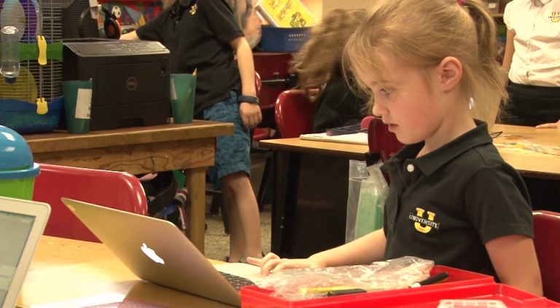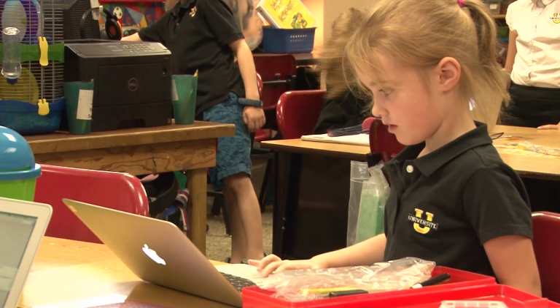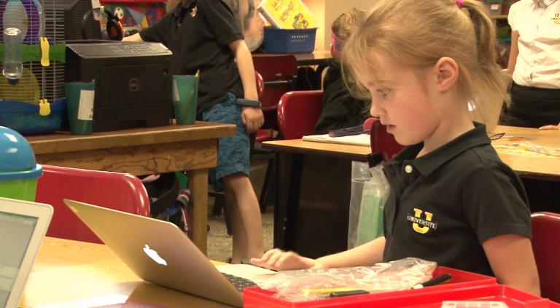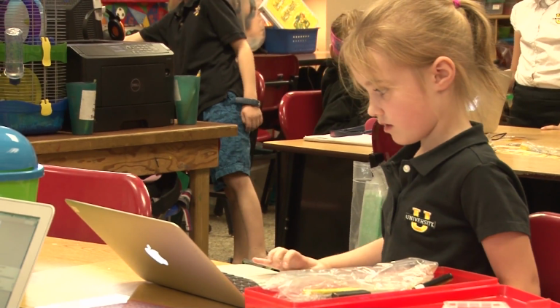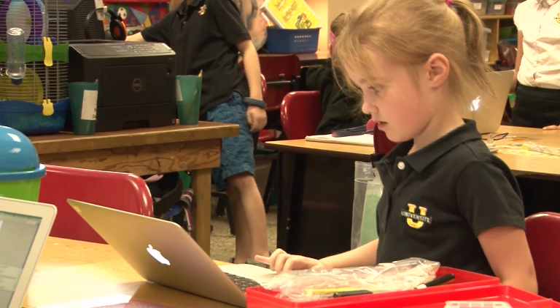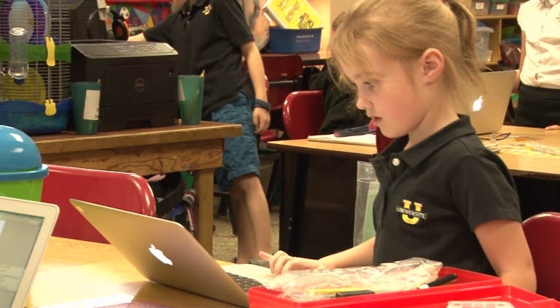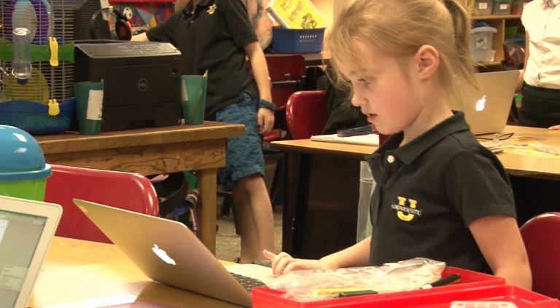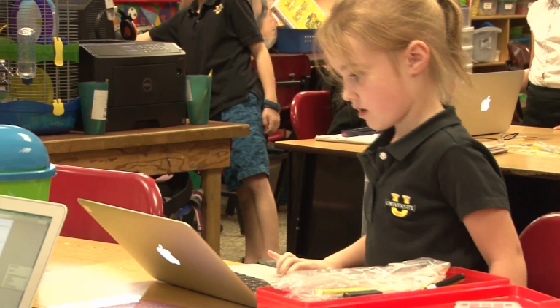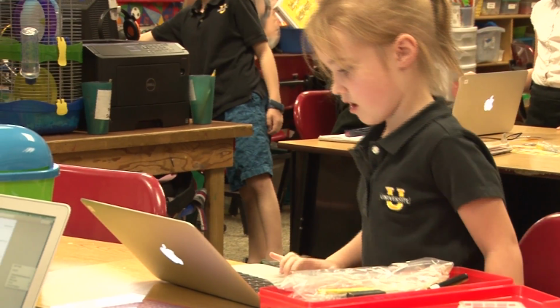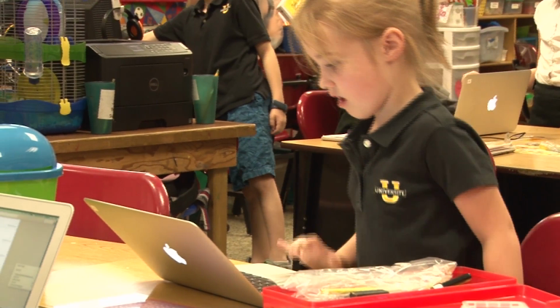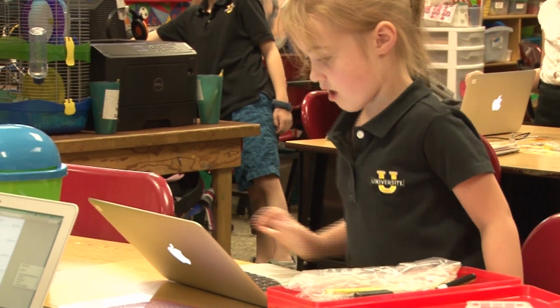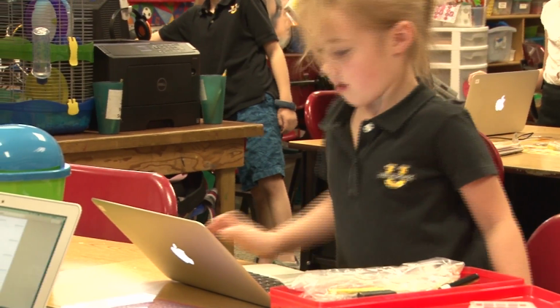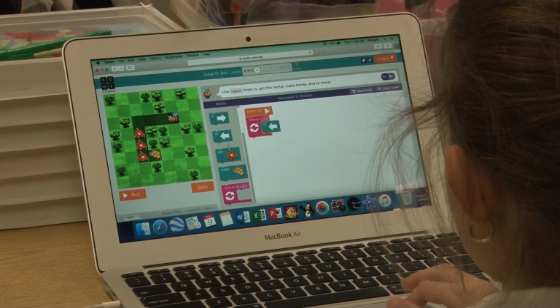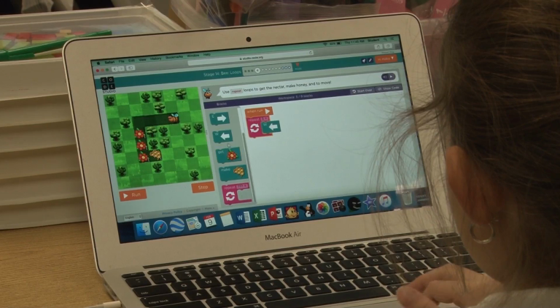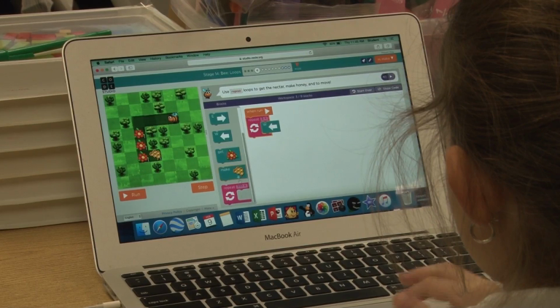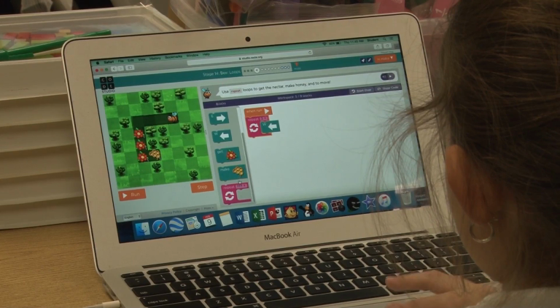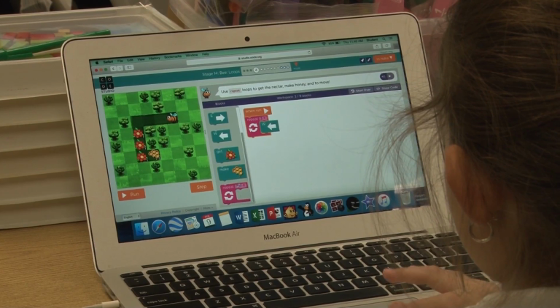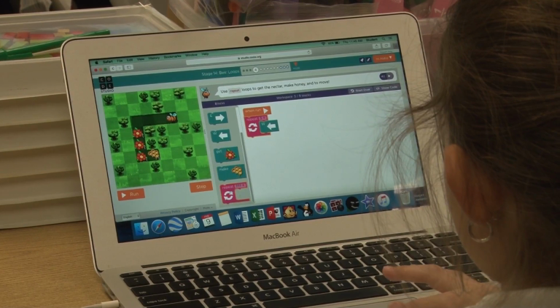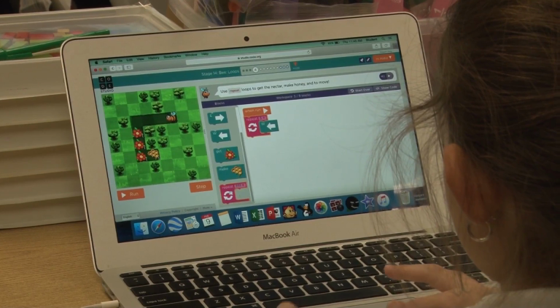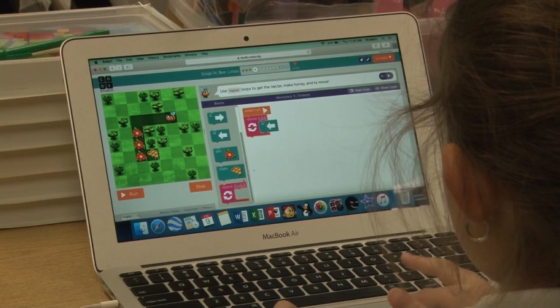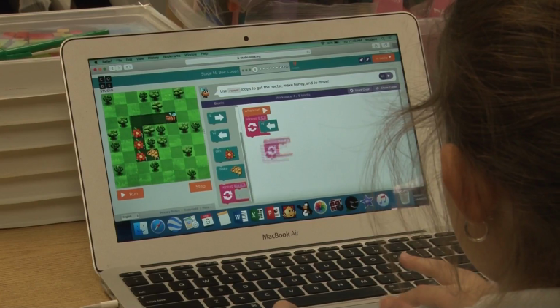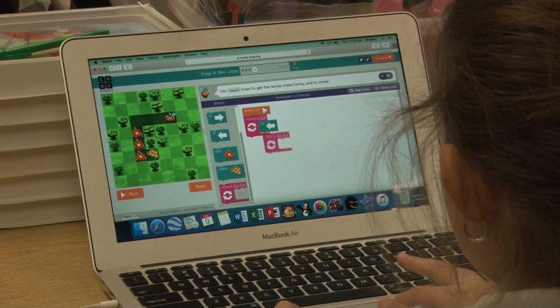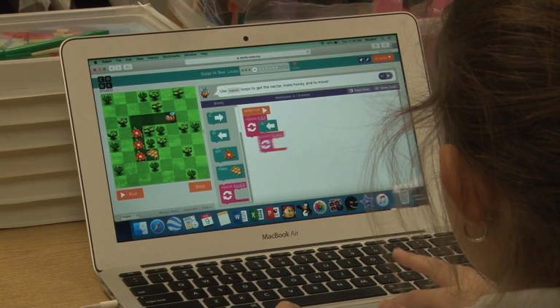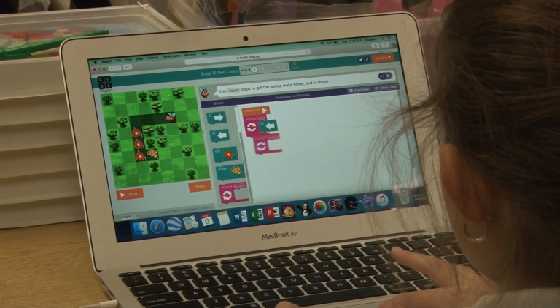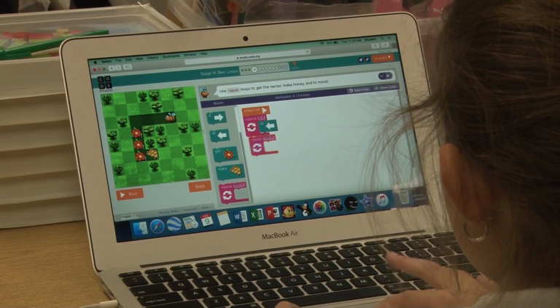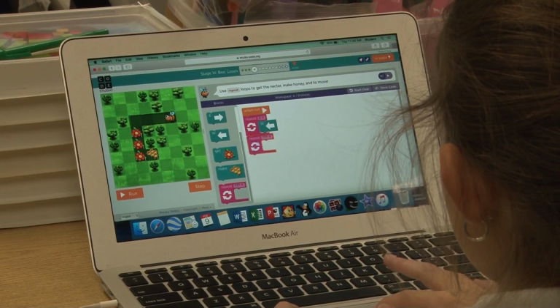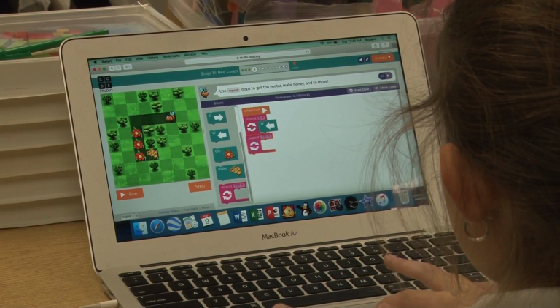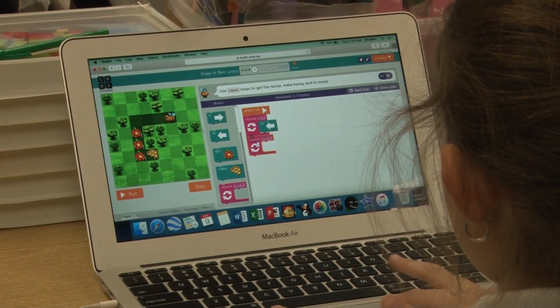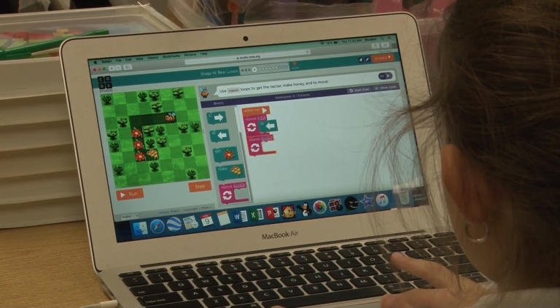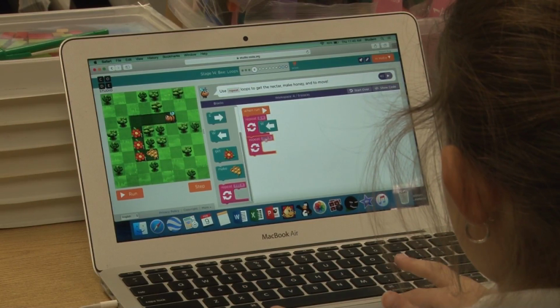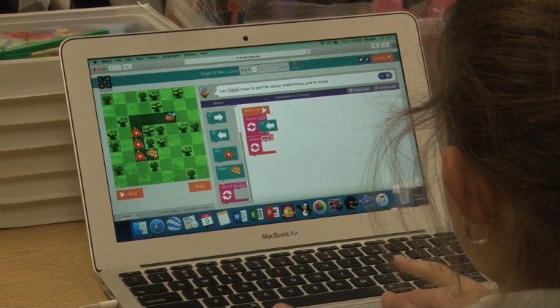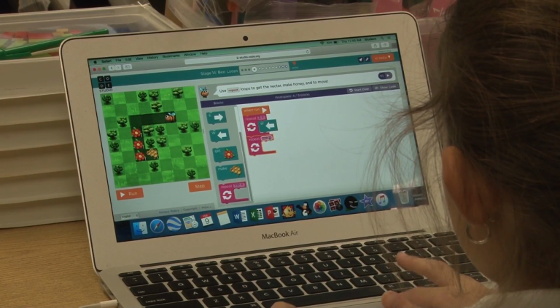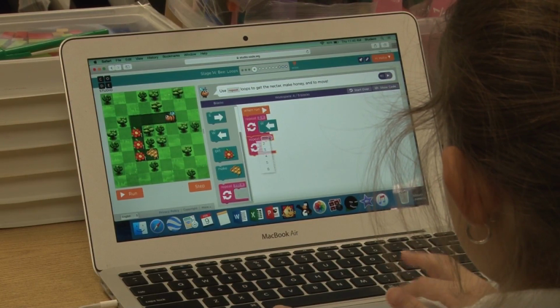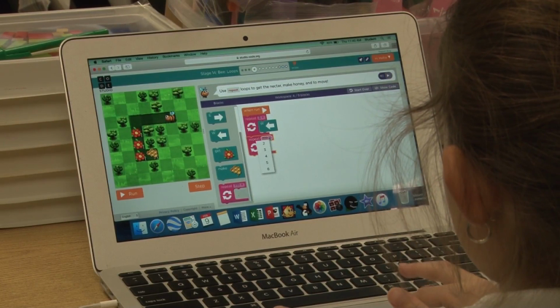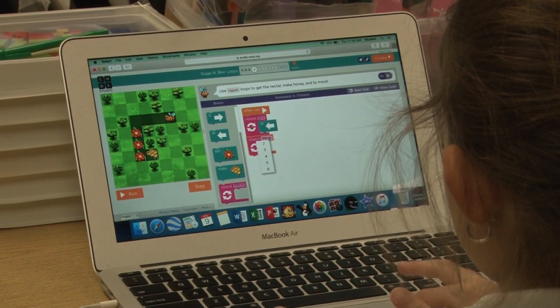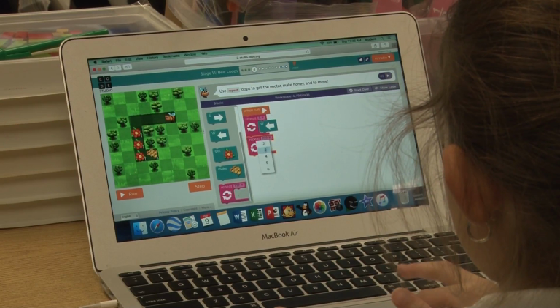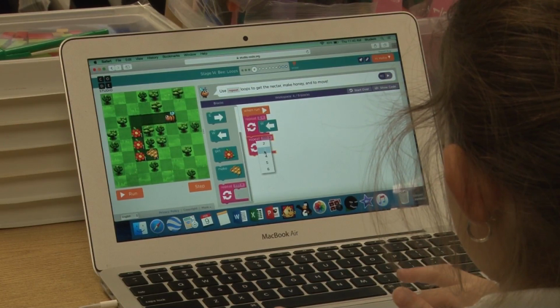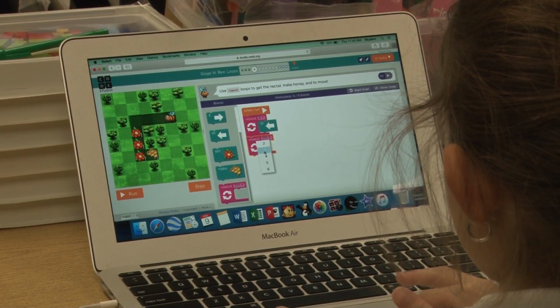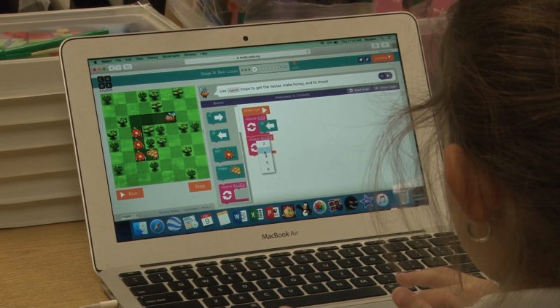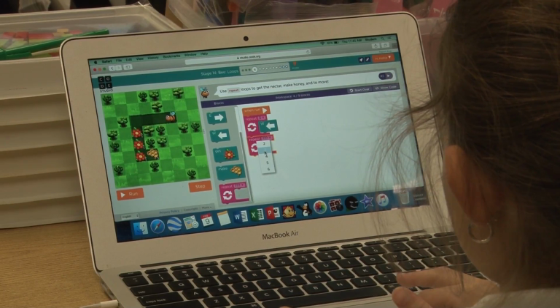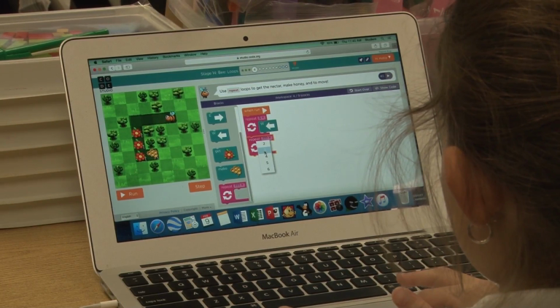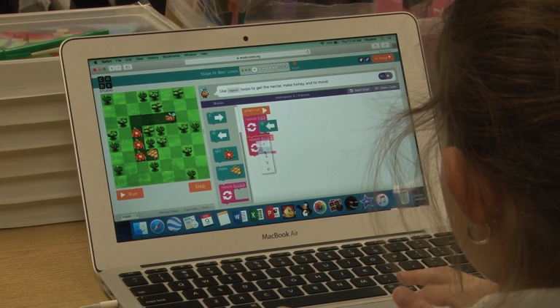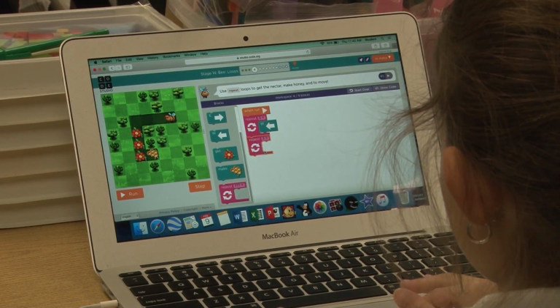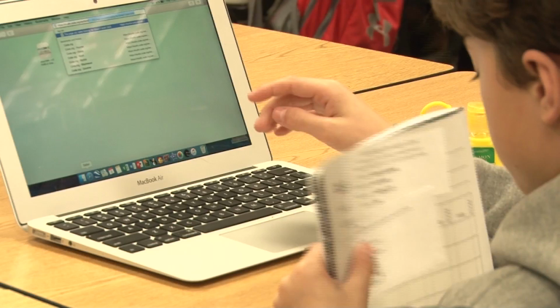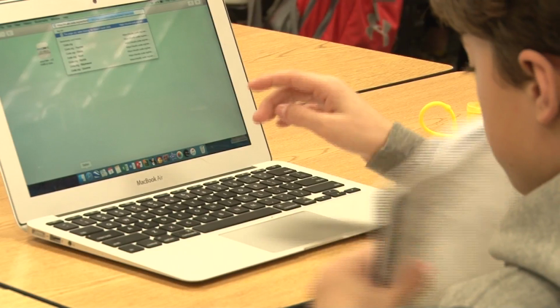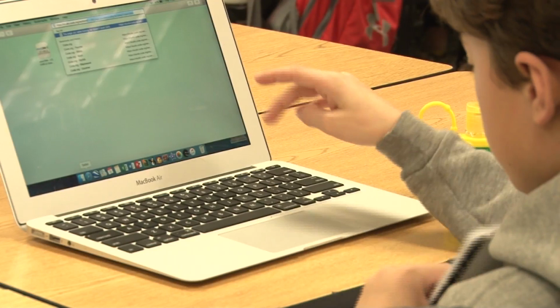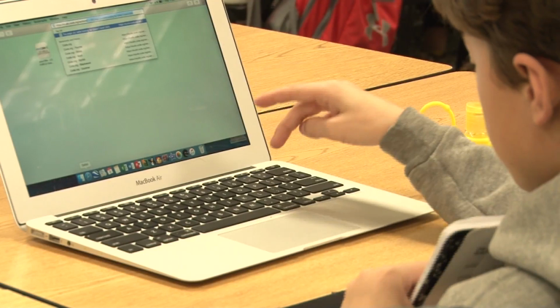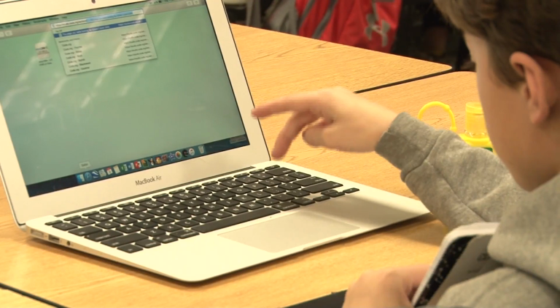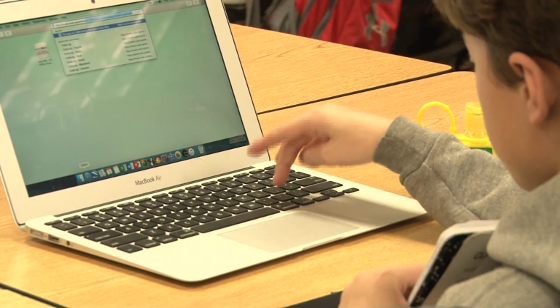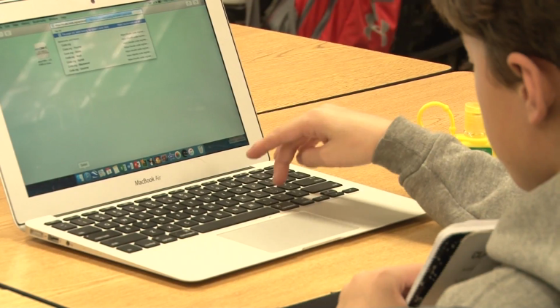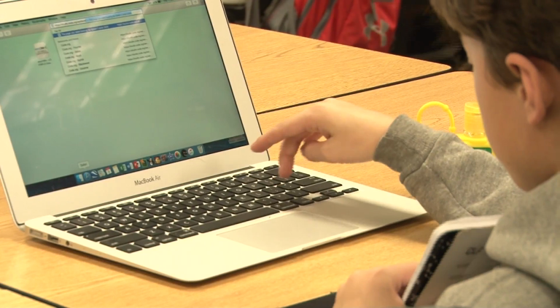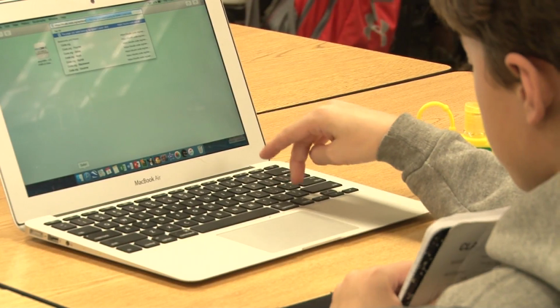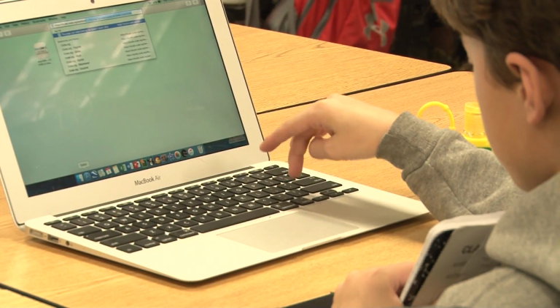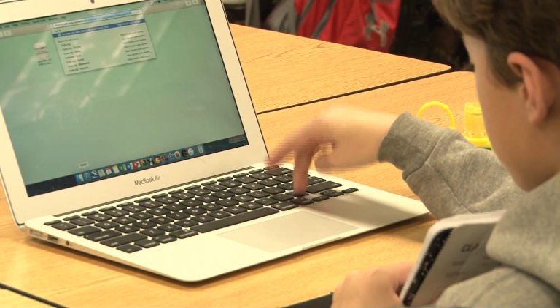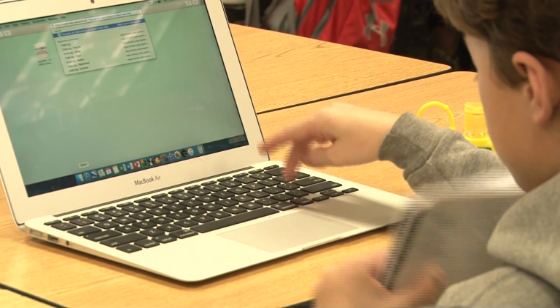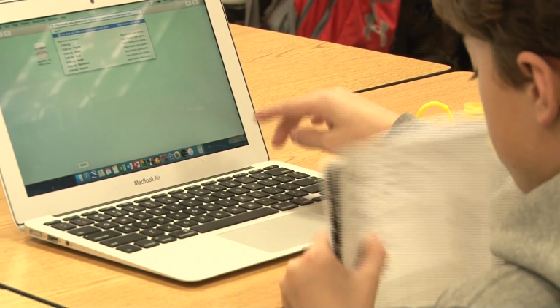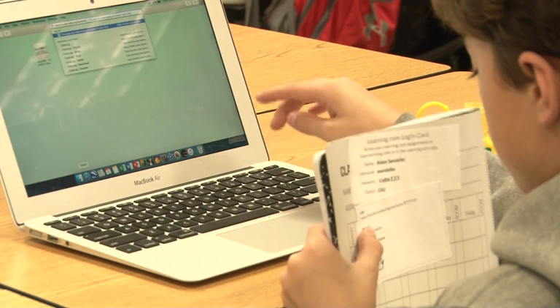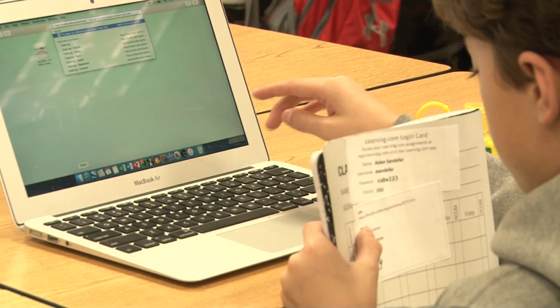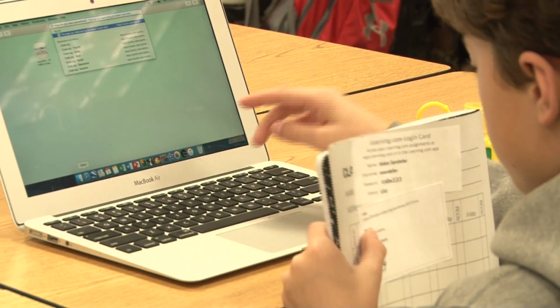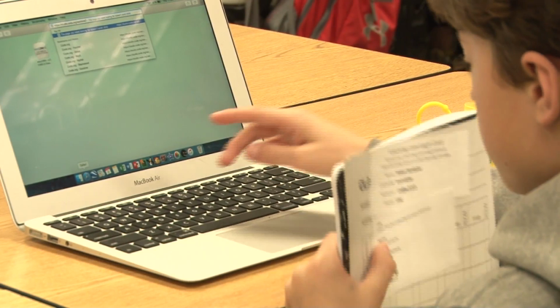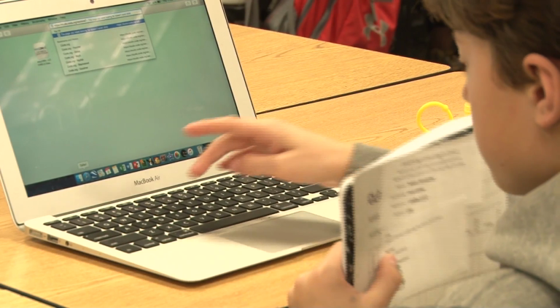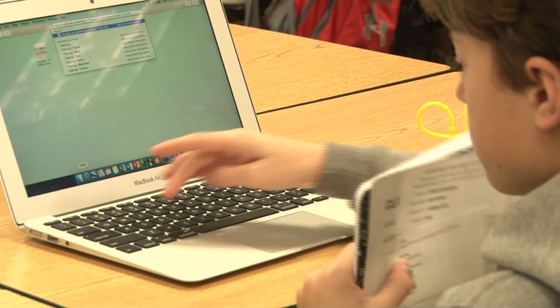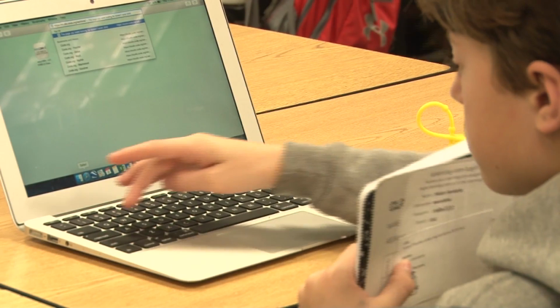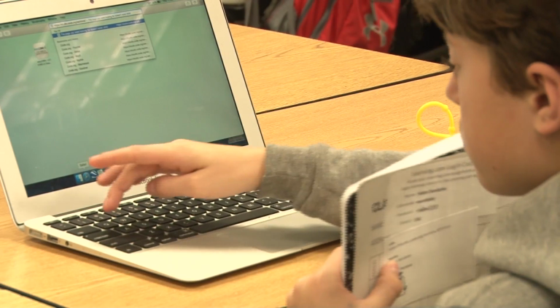Hands-on learning tools such as graphics, videos, and educational games allow students to retain the information at a comfortable pace.